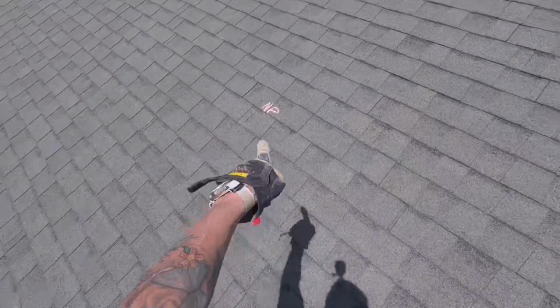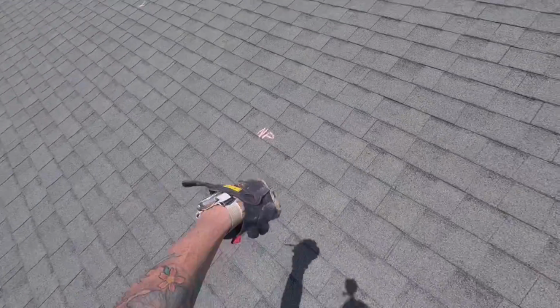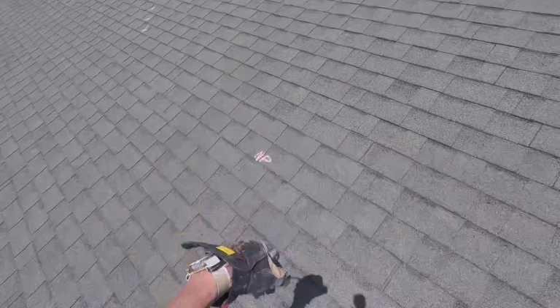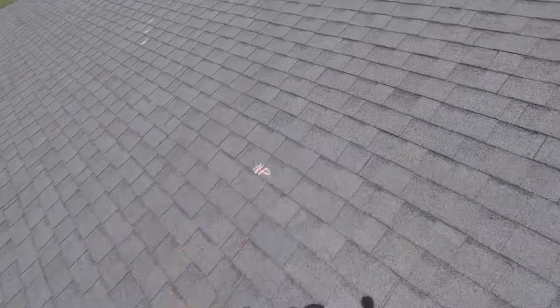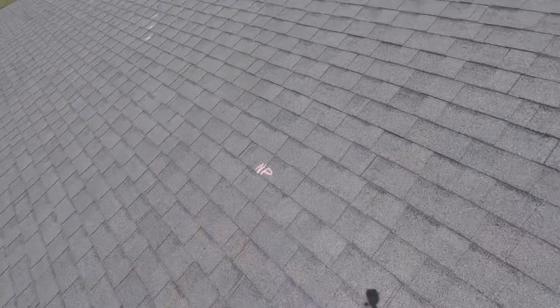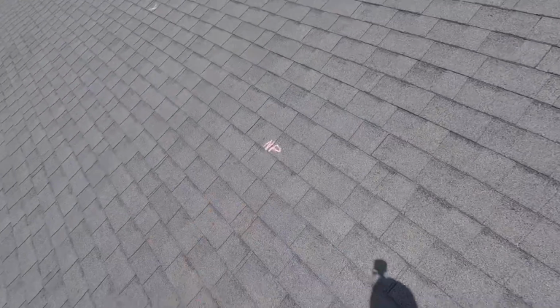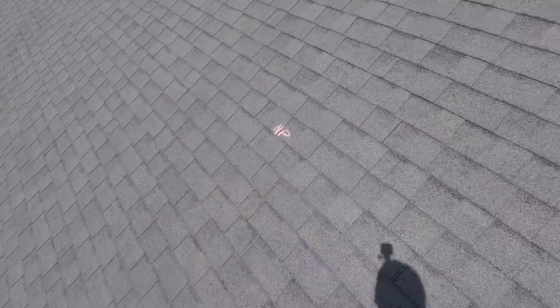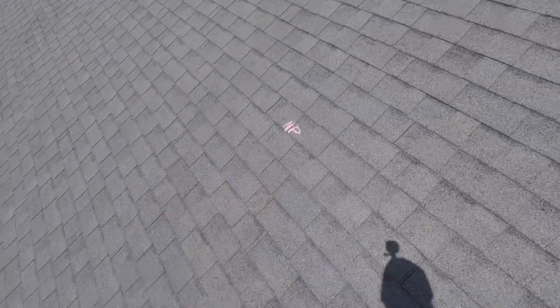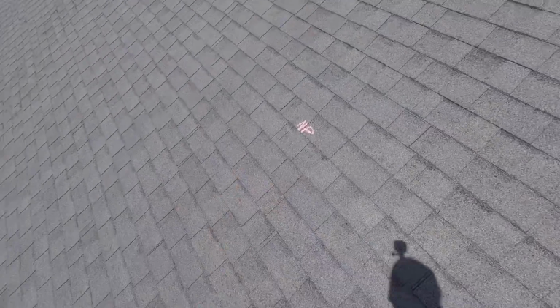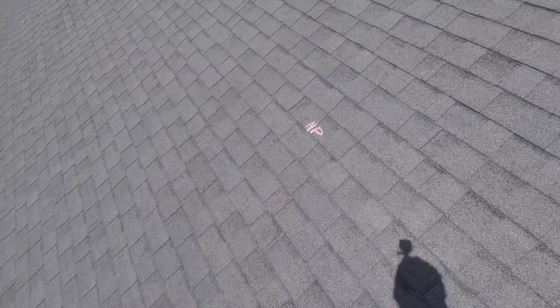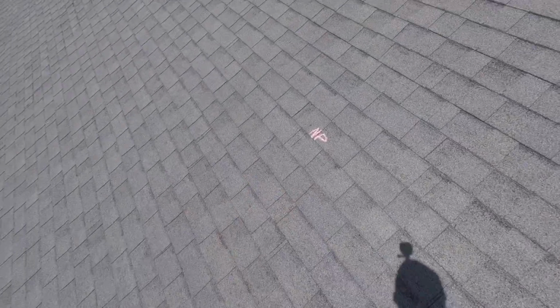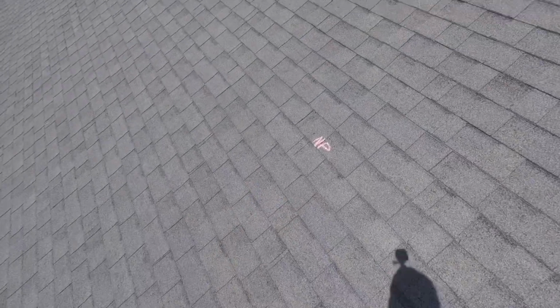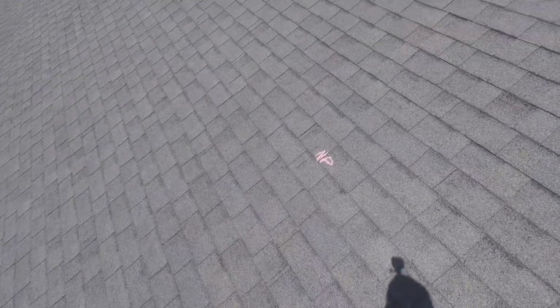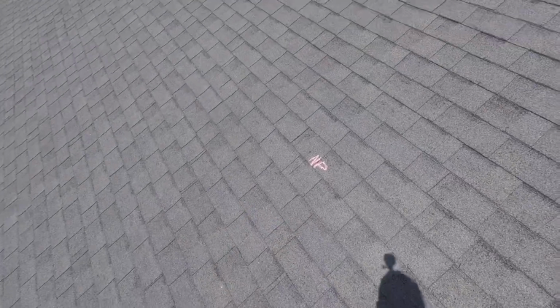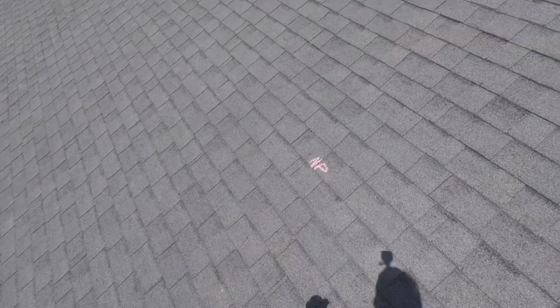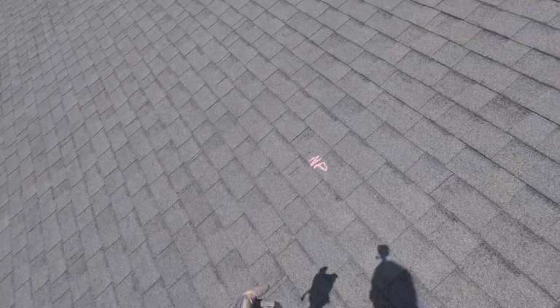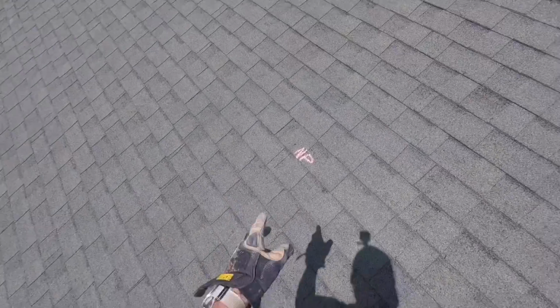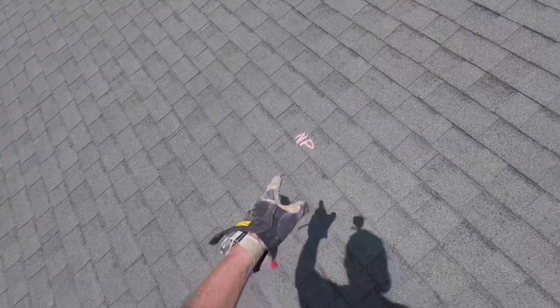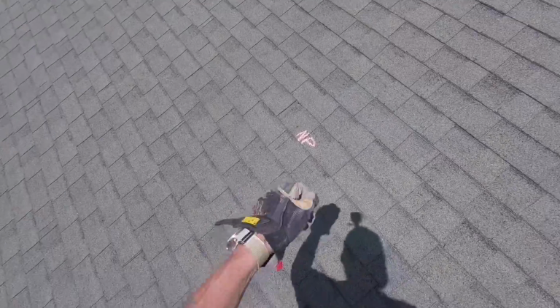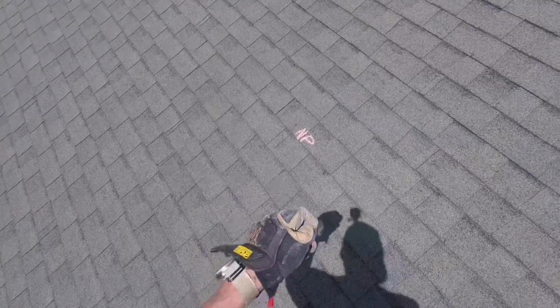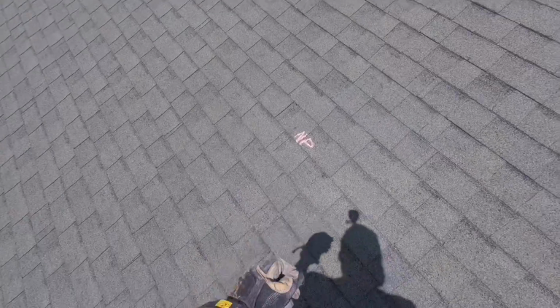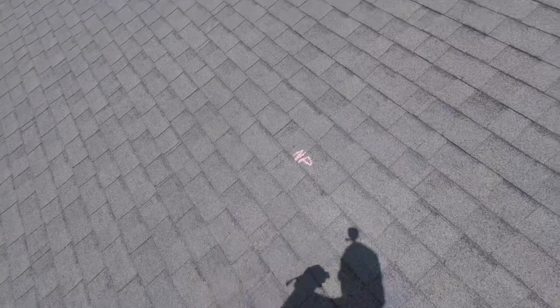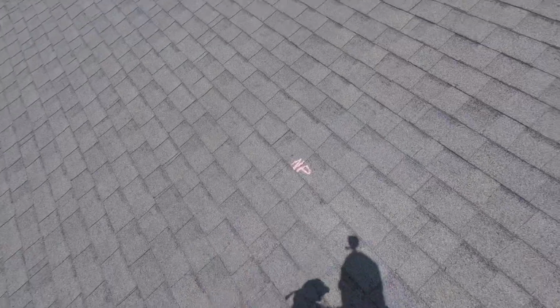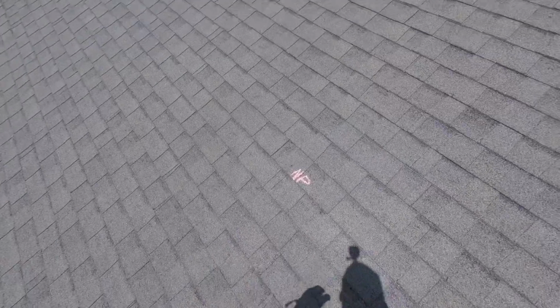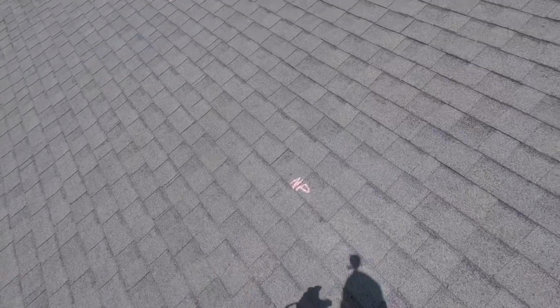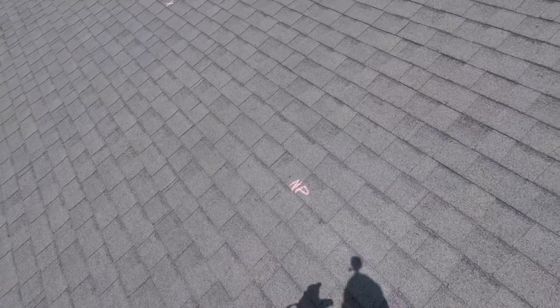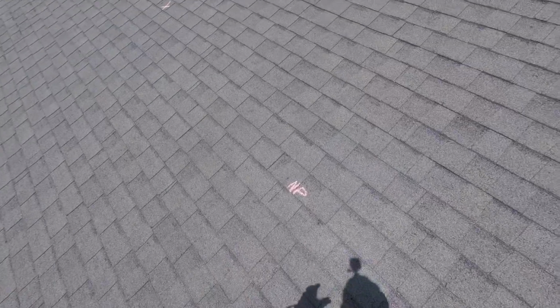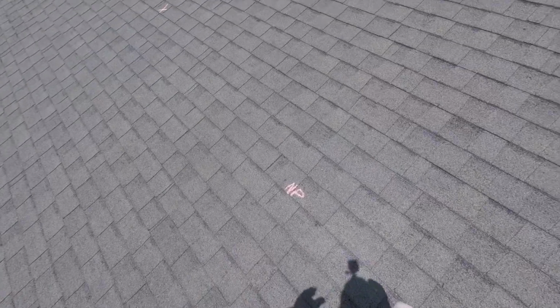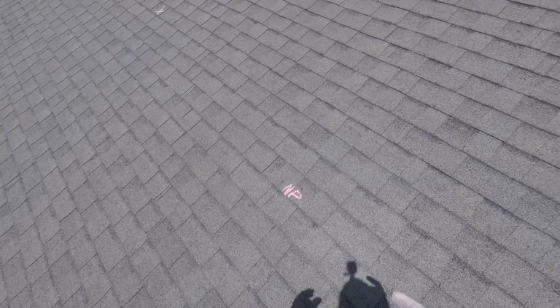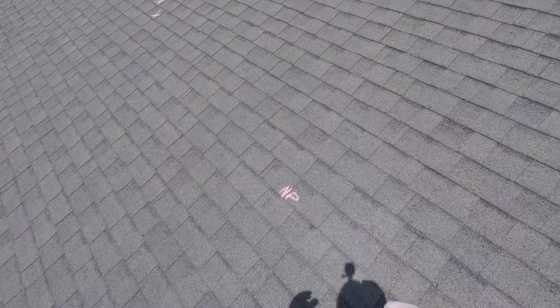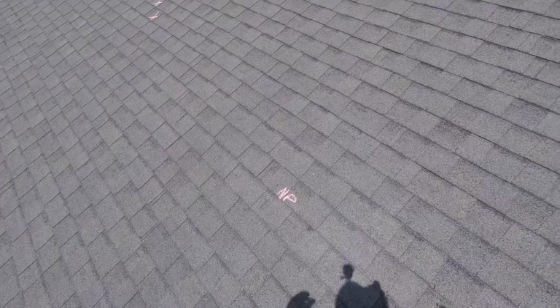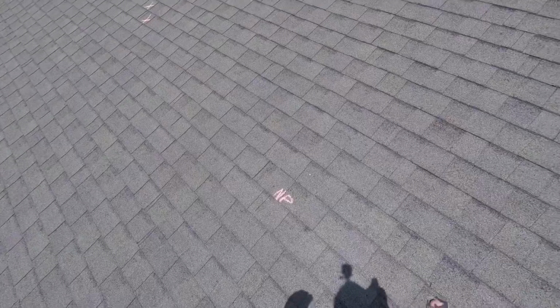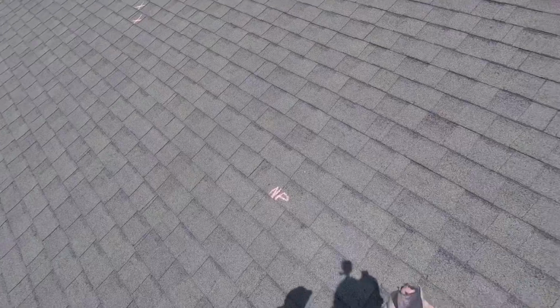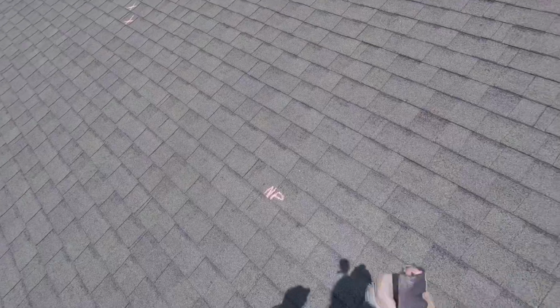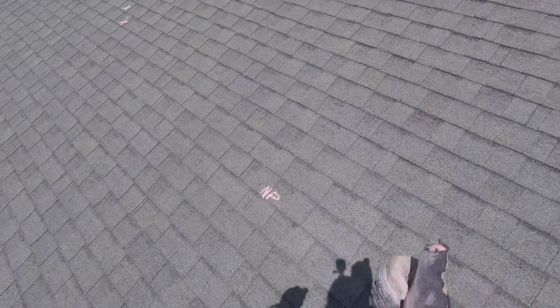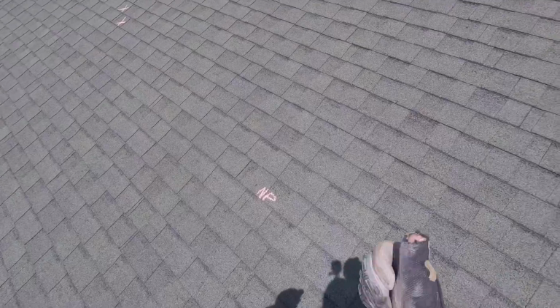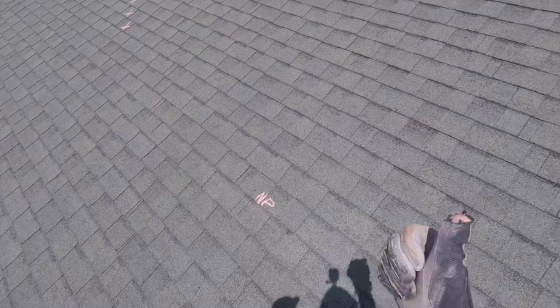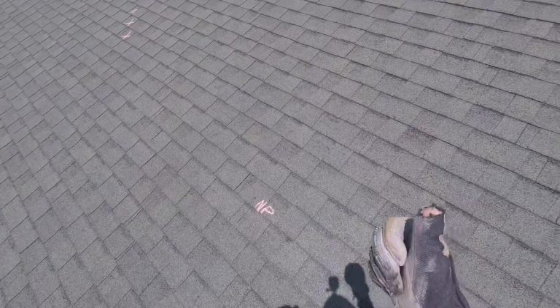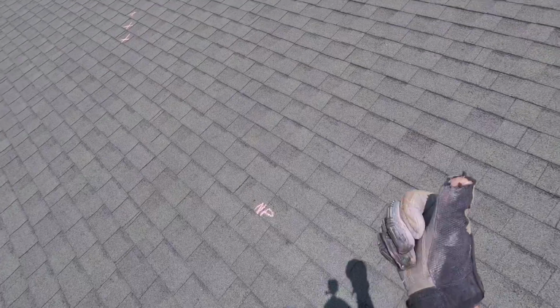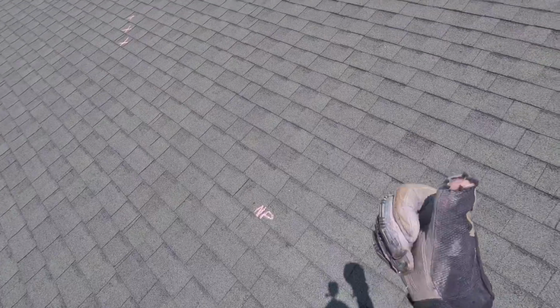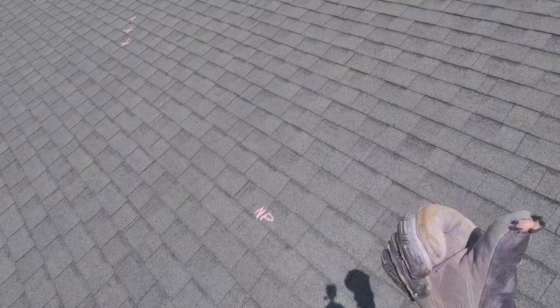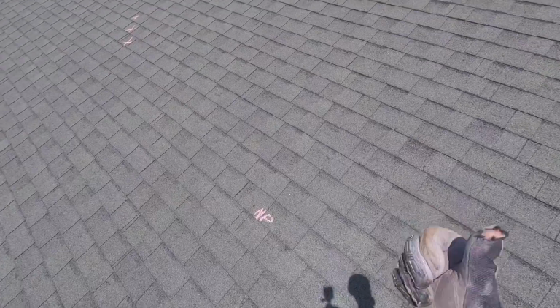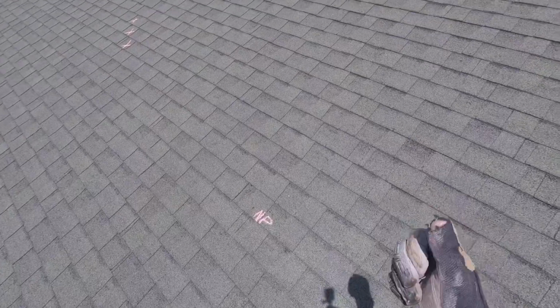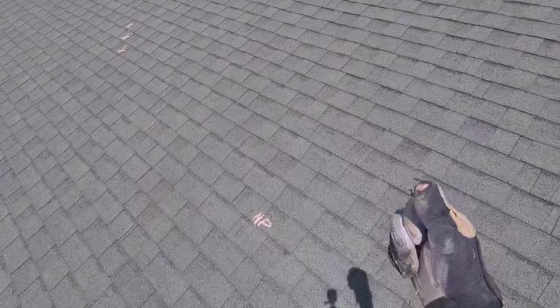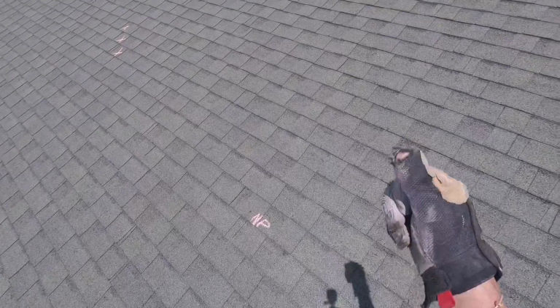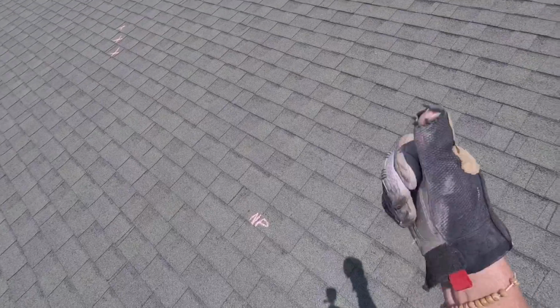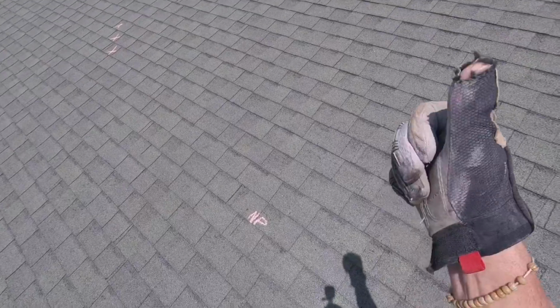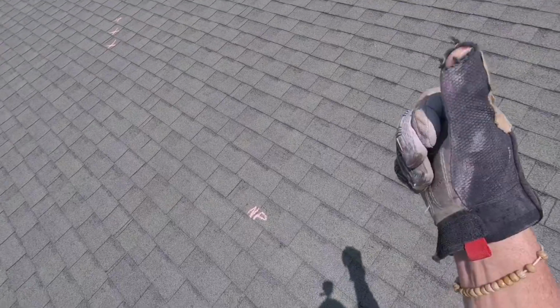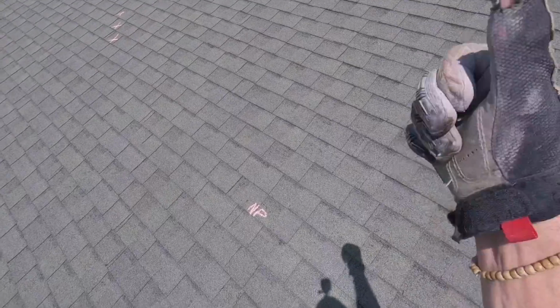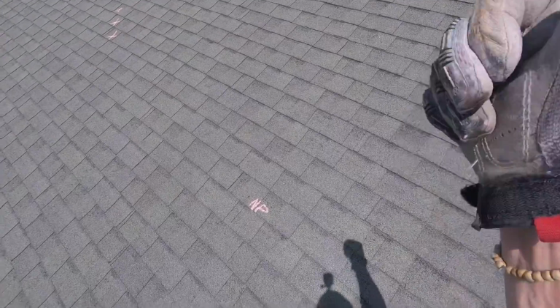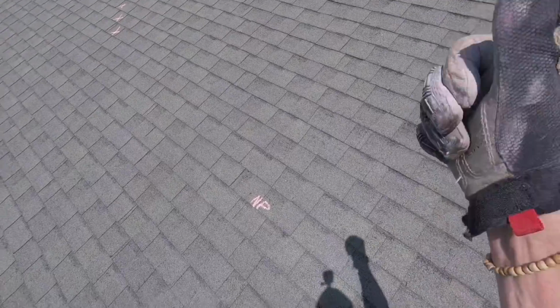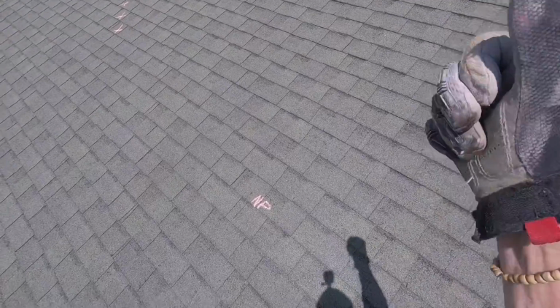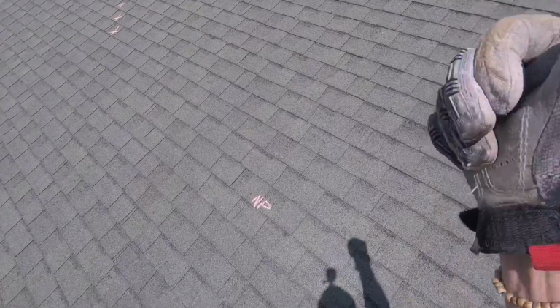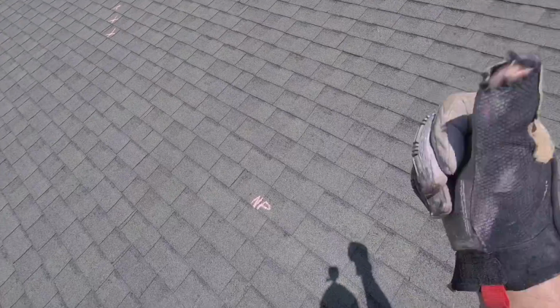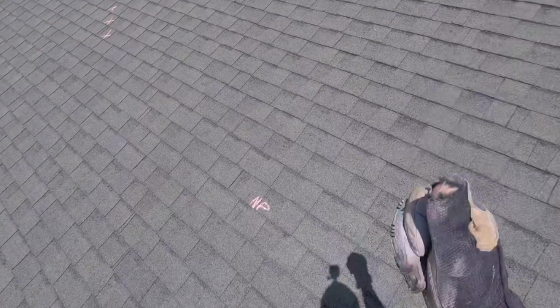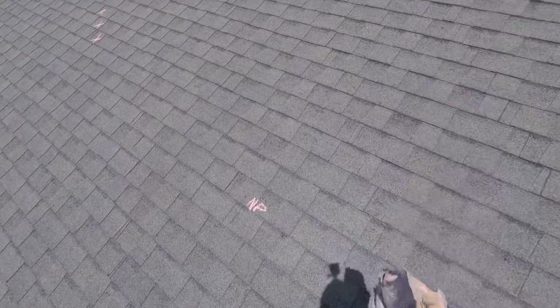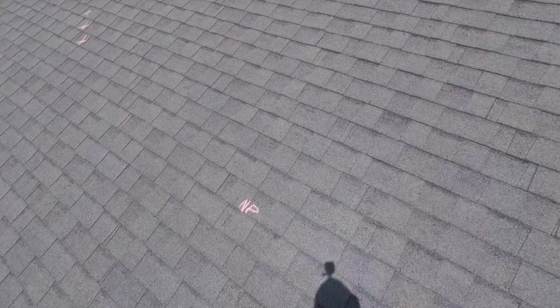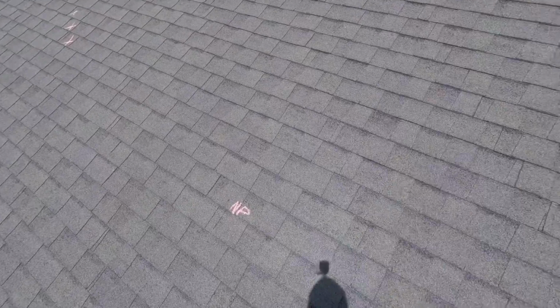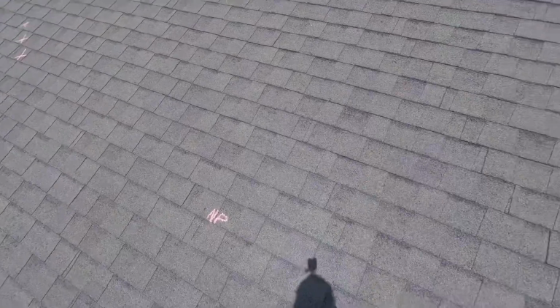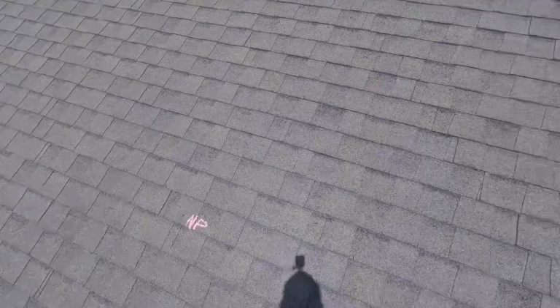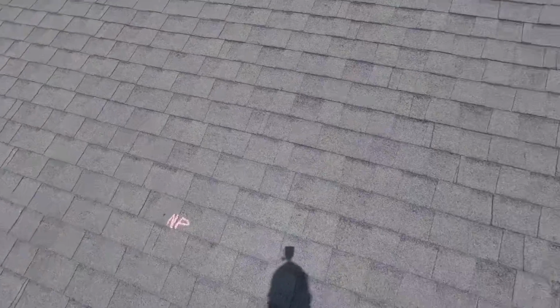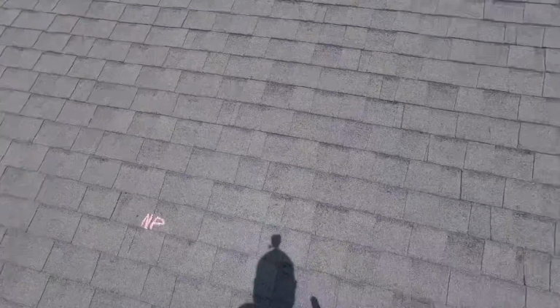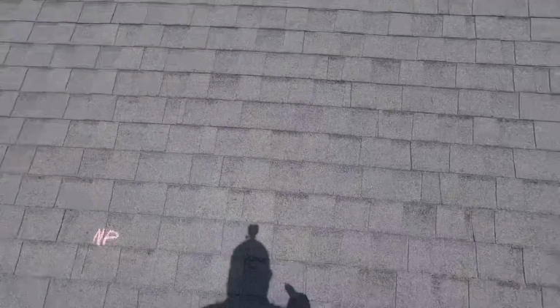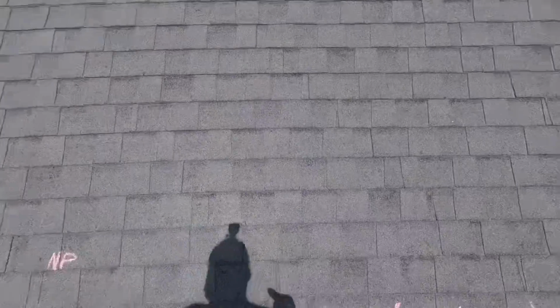NP stands for nail pops. Some of the nails are starting to wiggle up, out, and back through the top of the shingles.